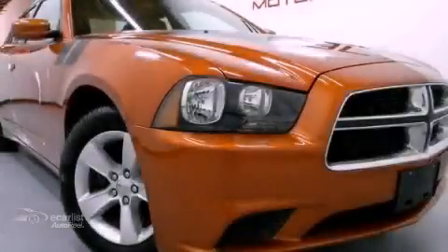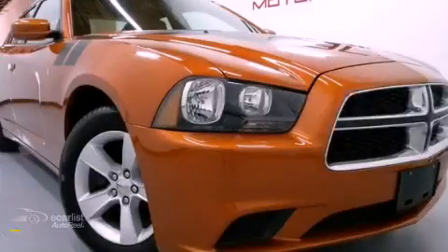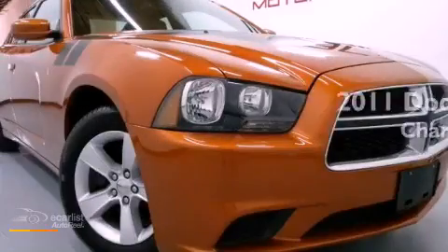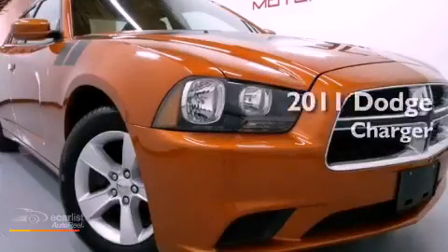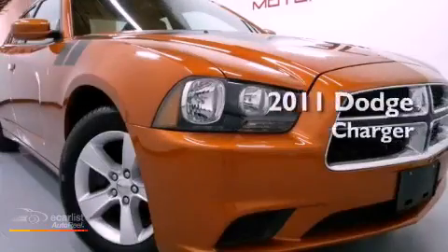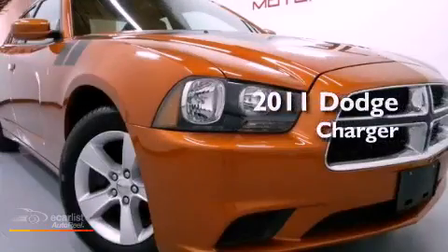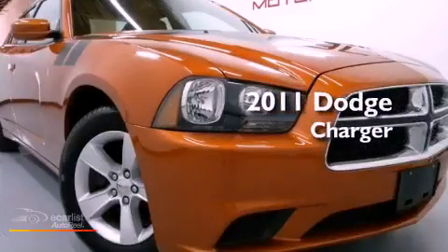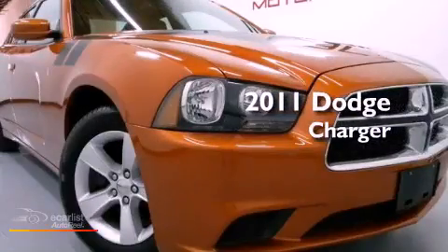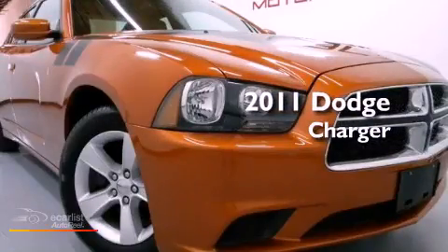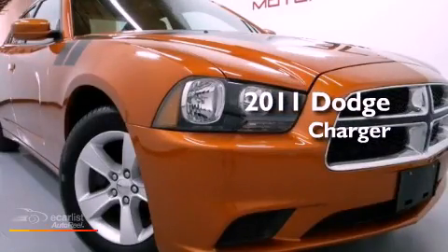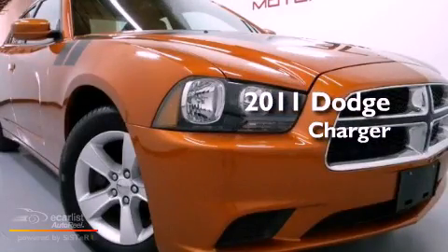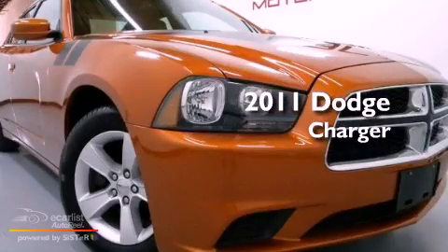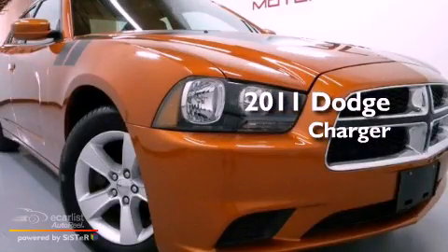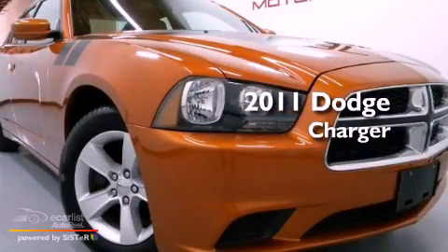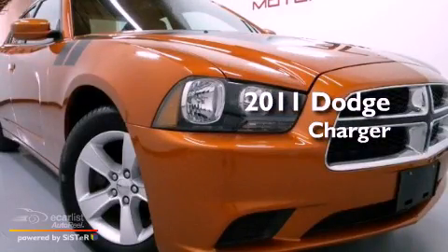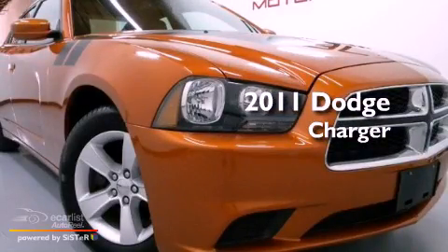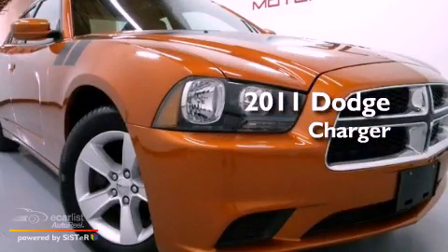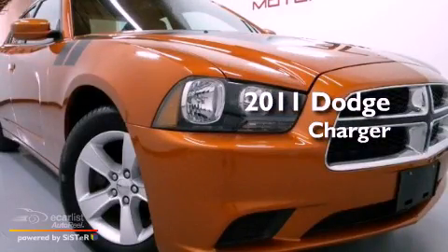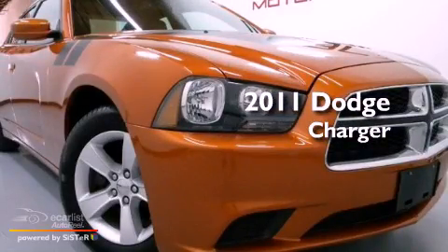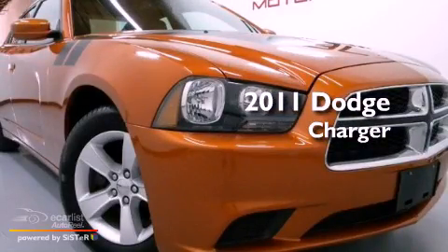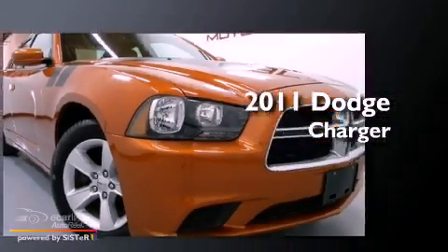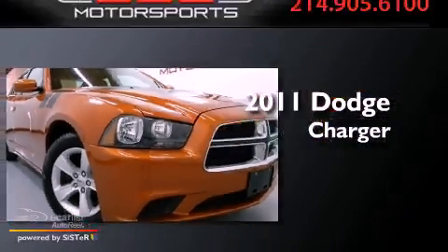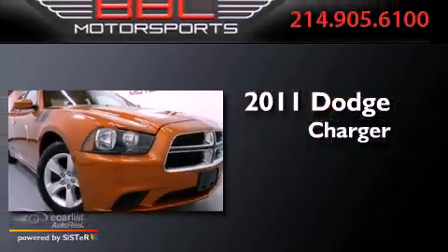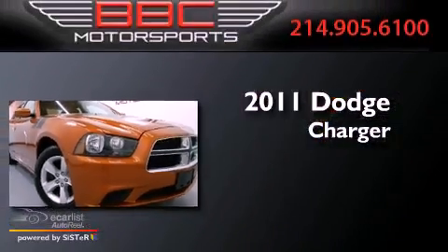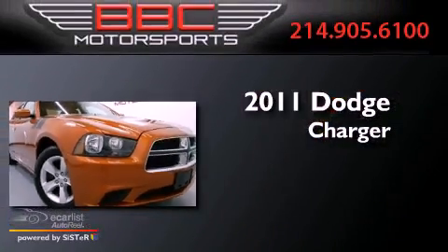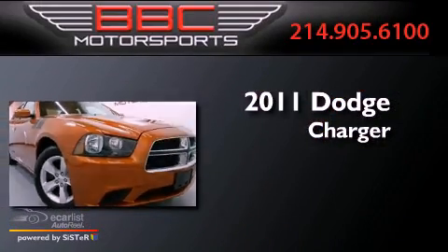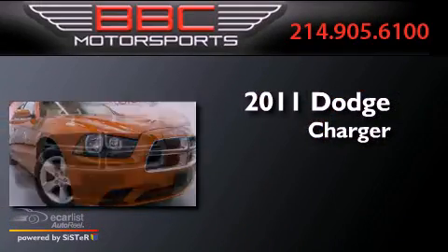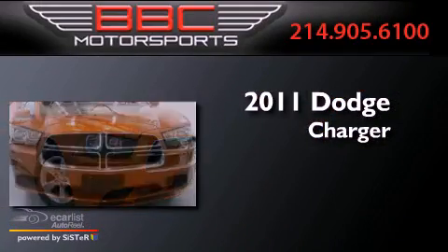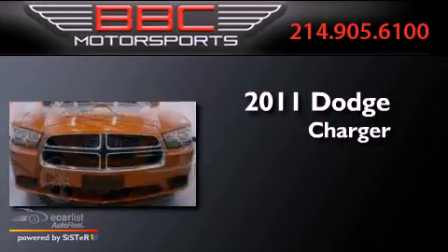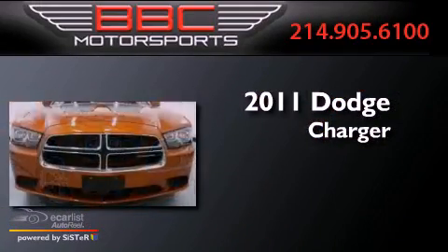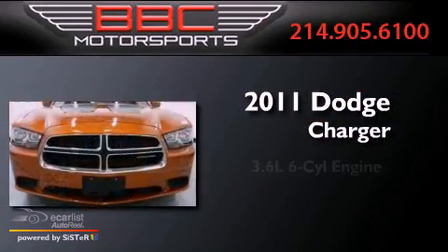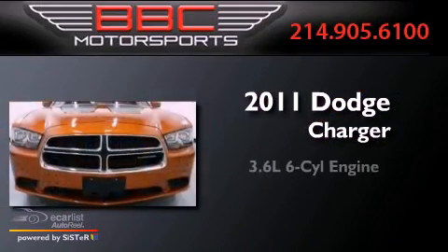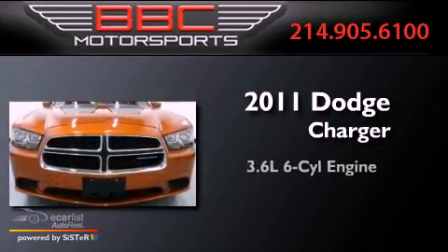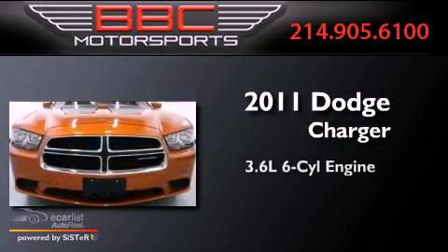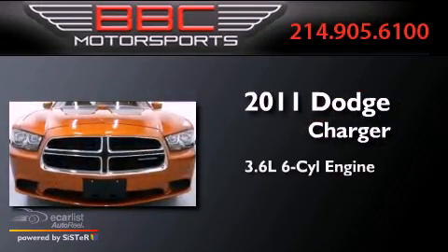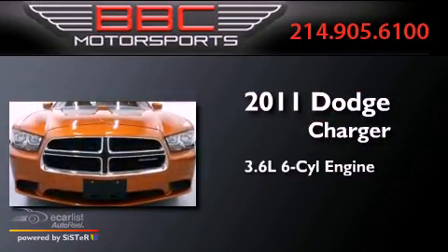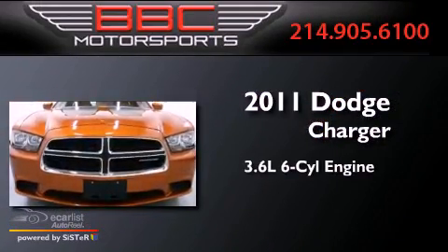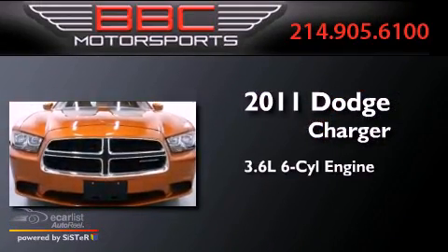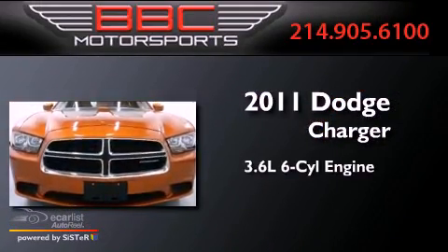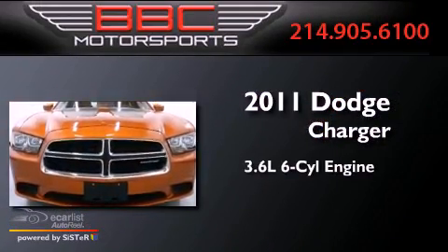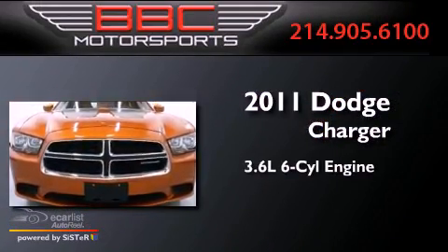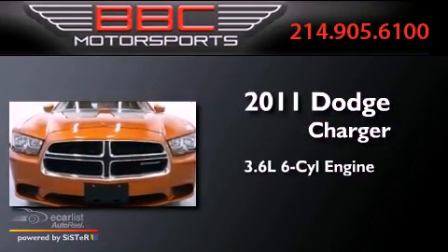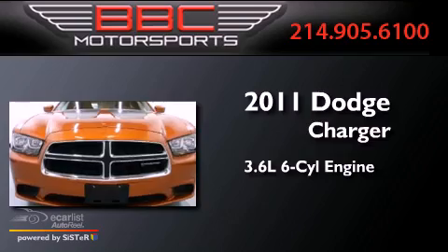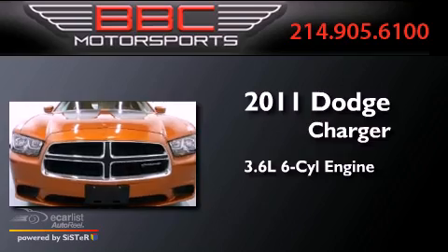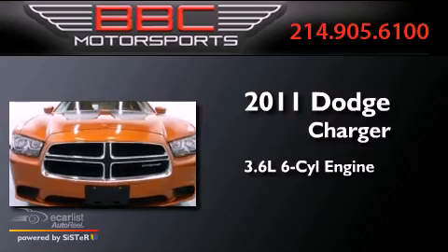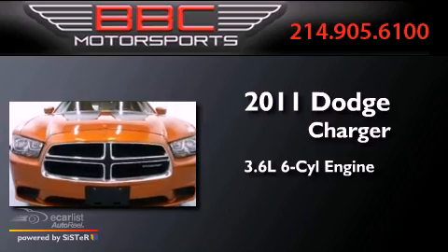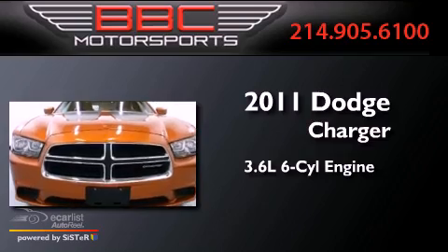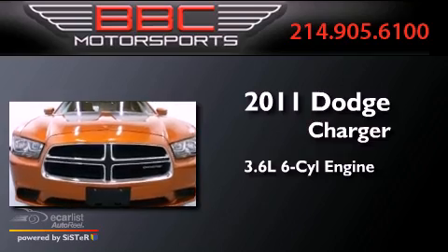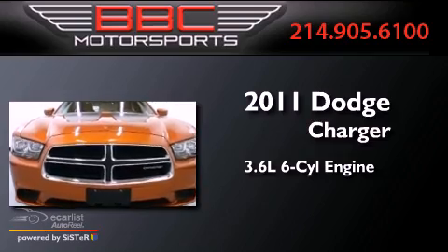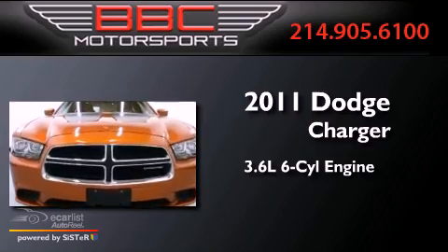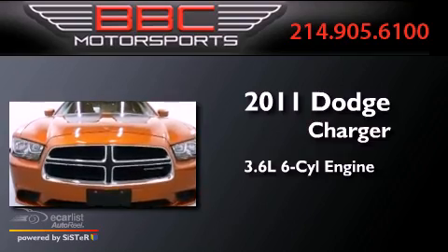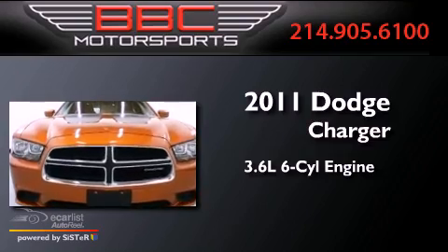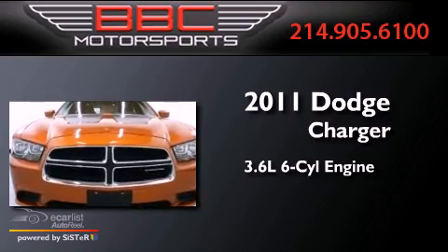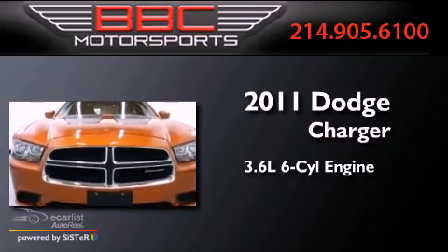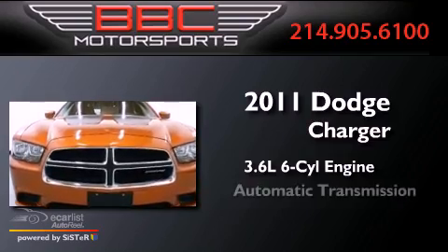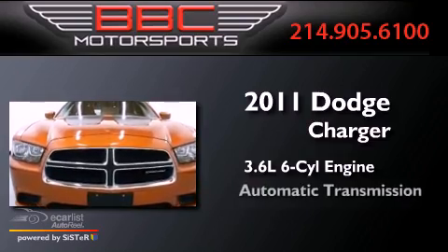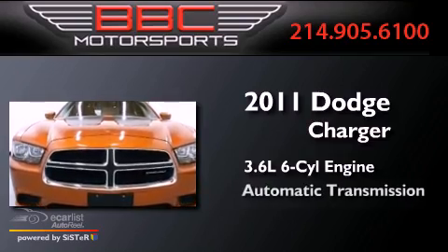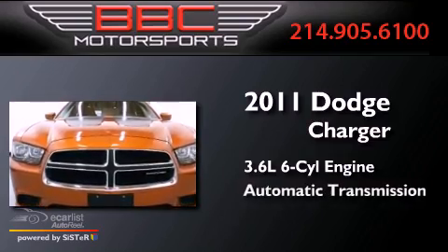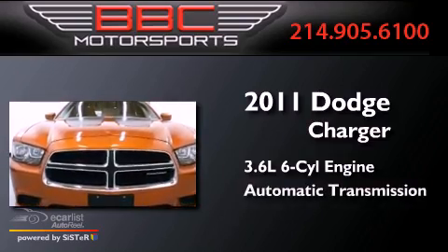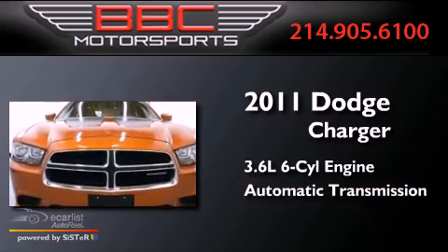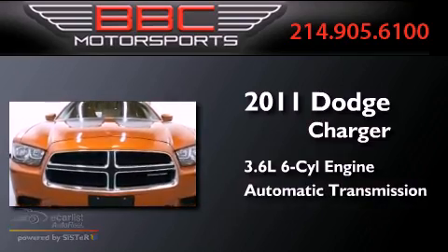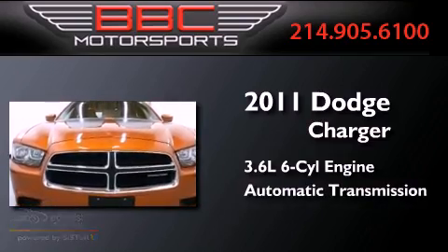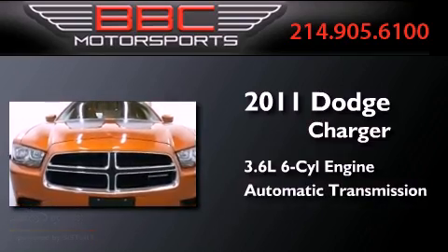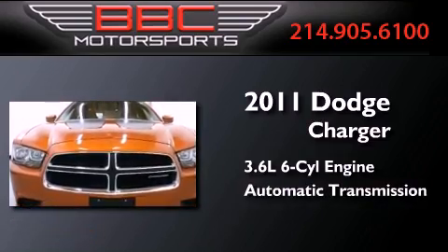This is a 2011 Dodge Charger. It features a 3.6-liter, six-cylinder engine and an automatic transmission.